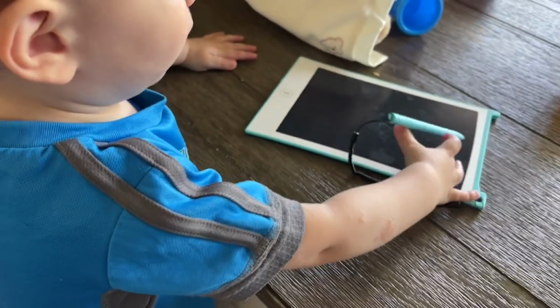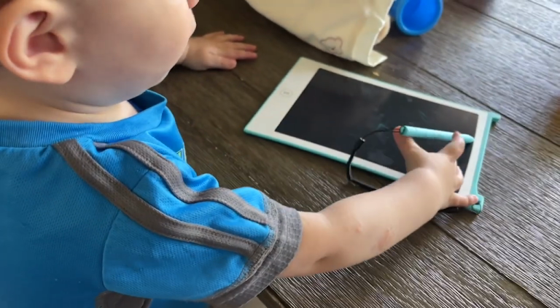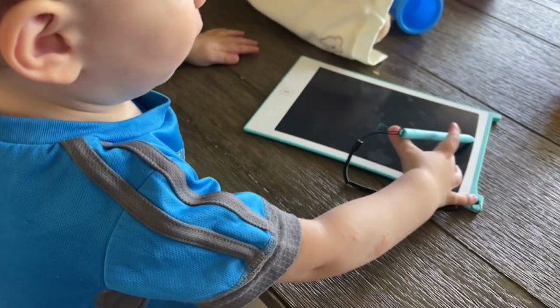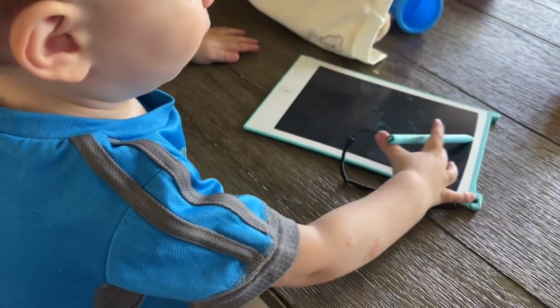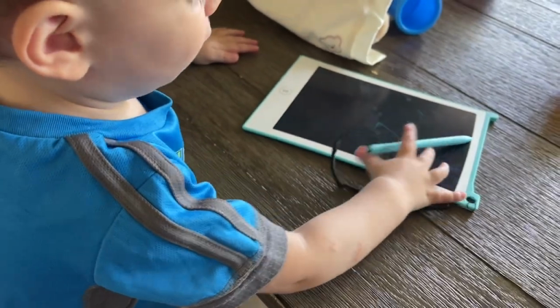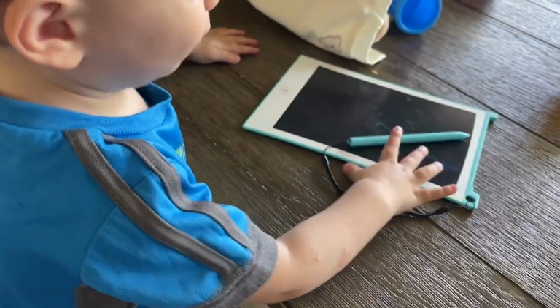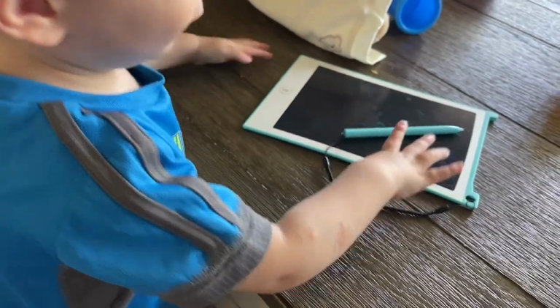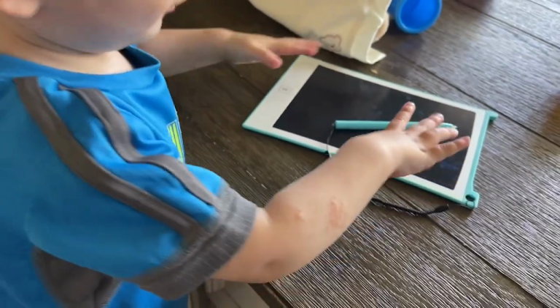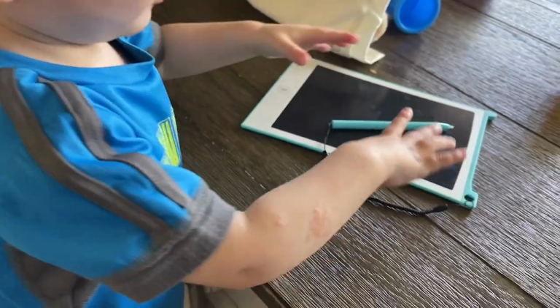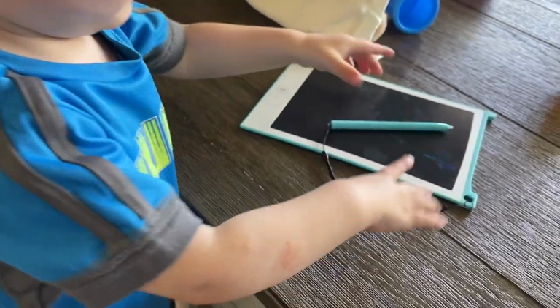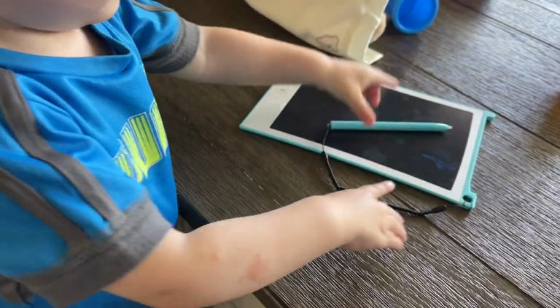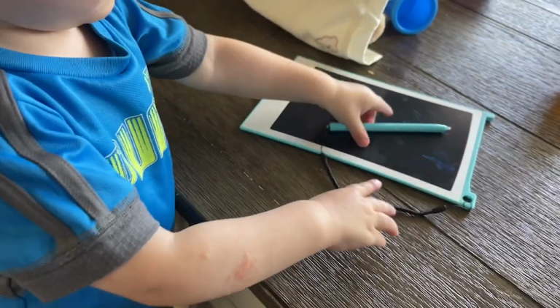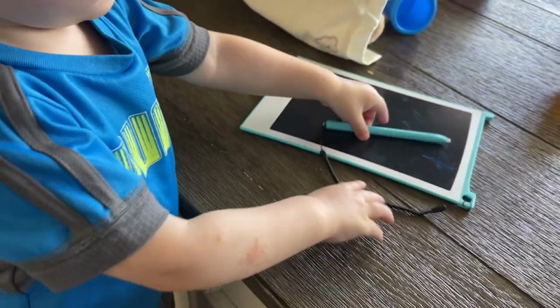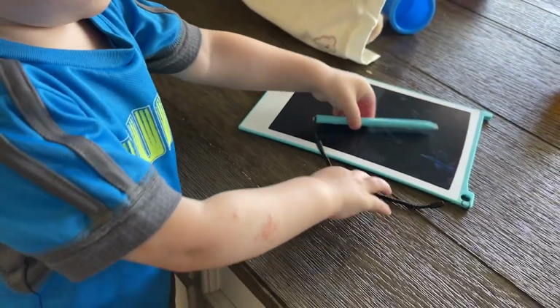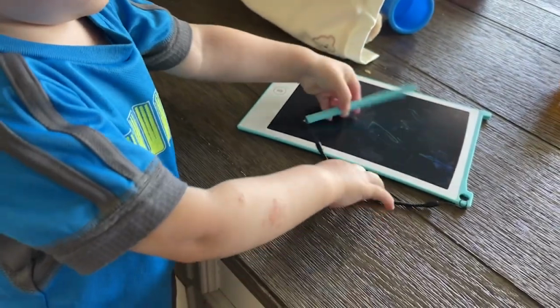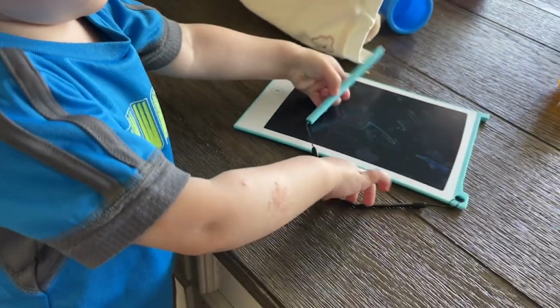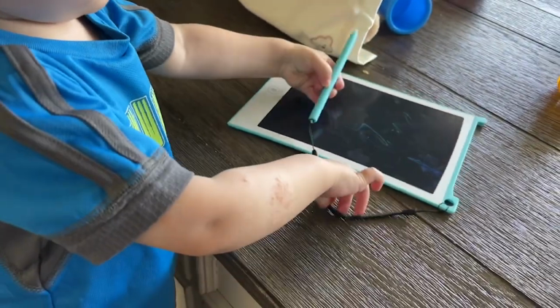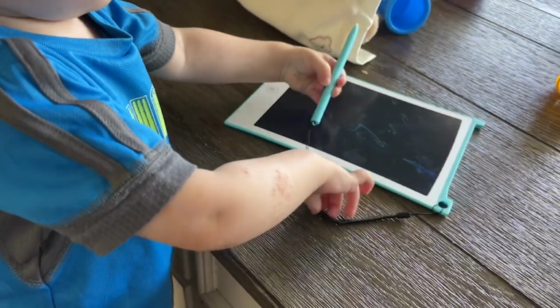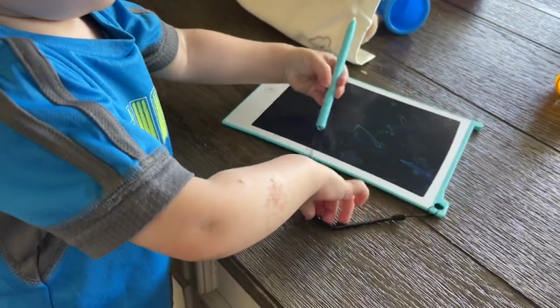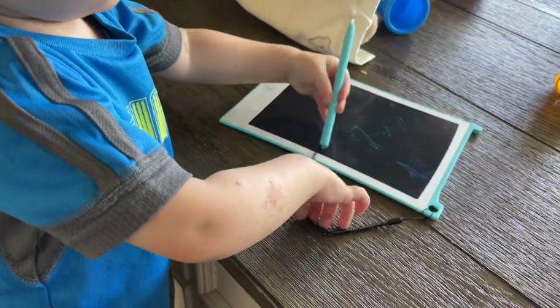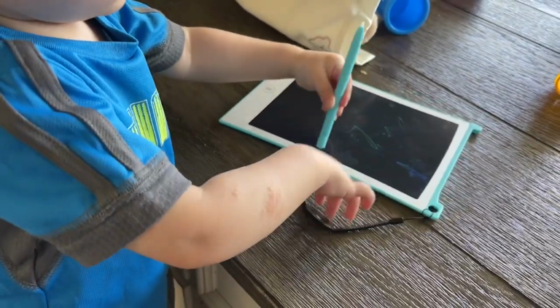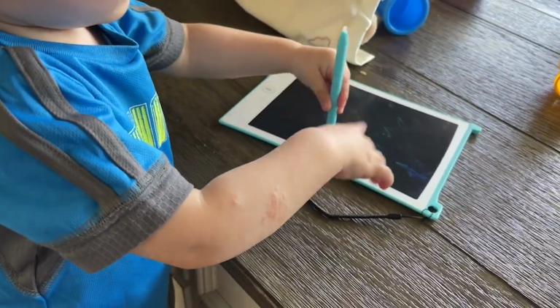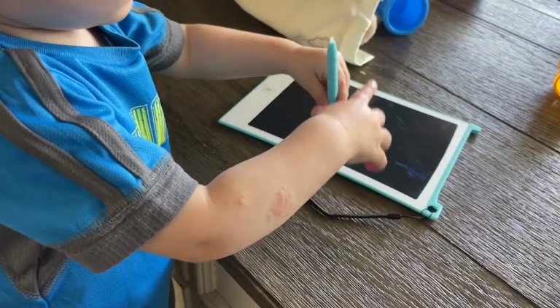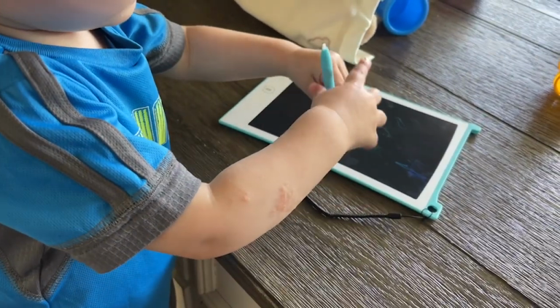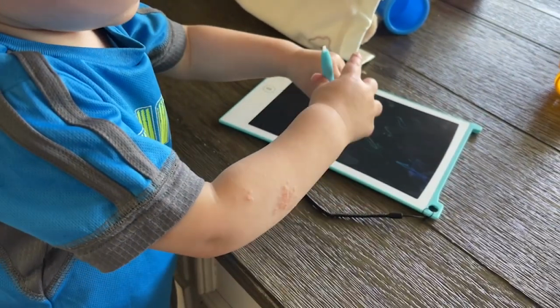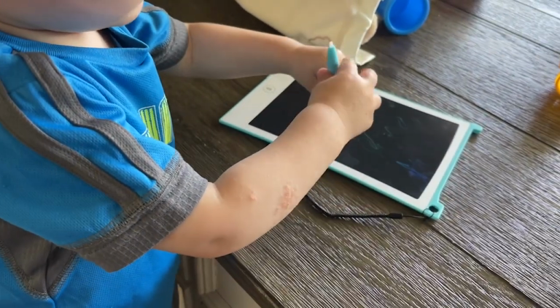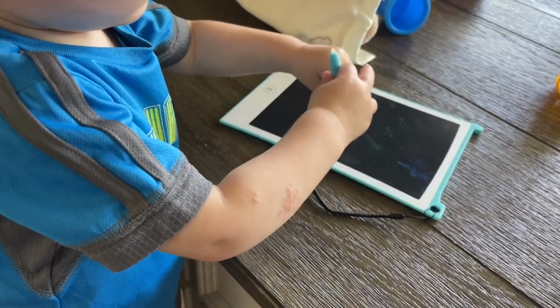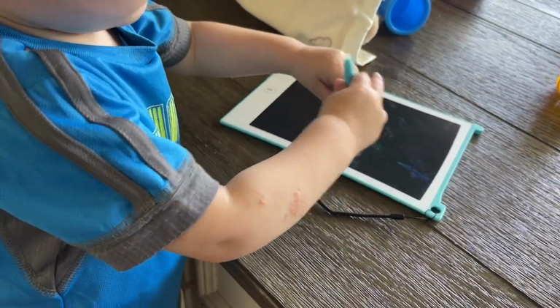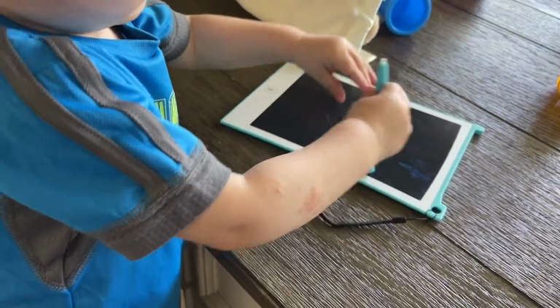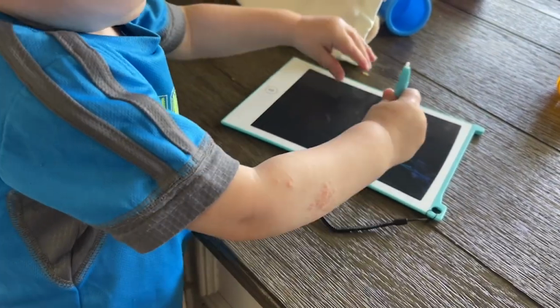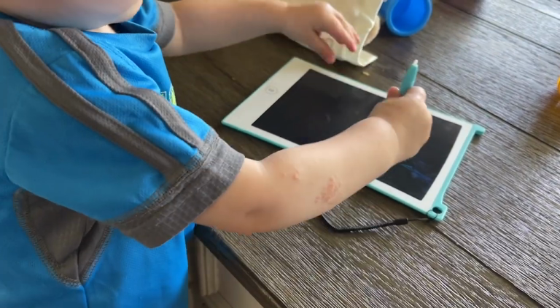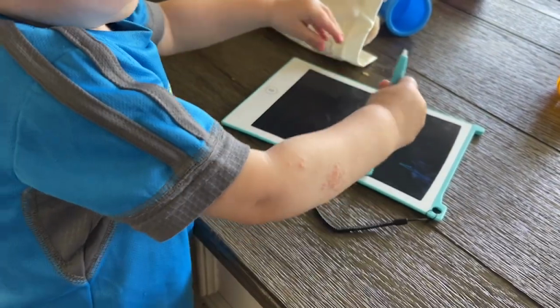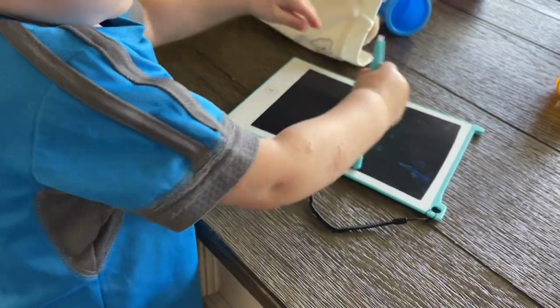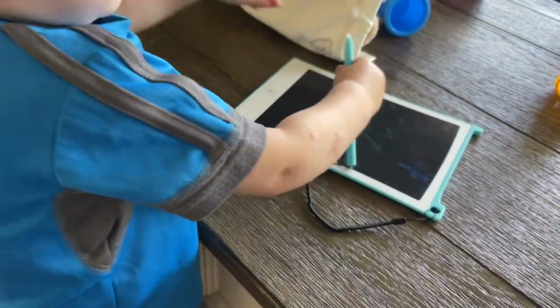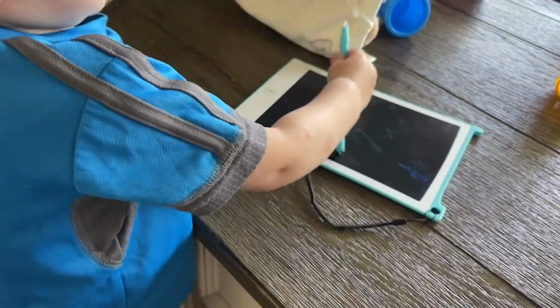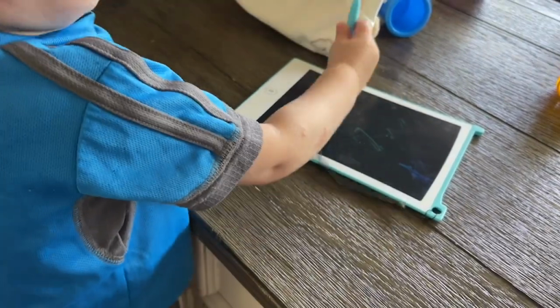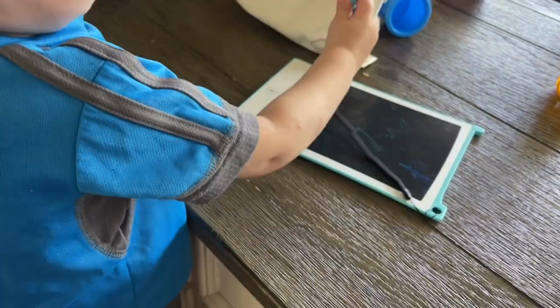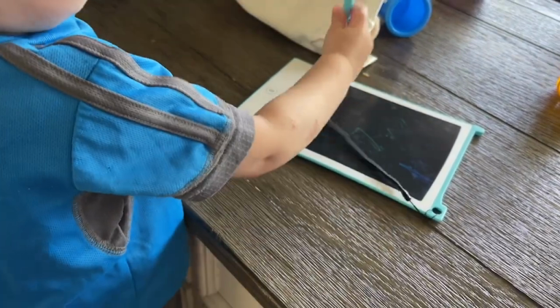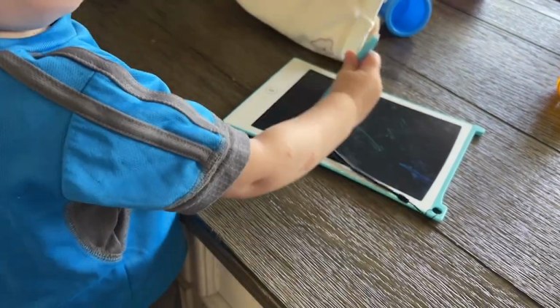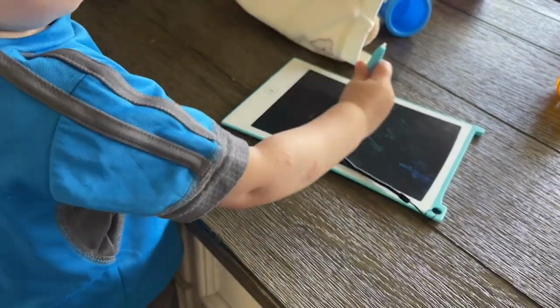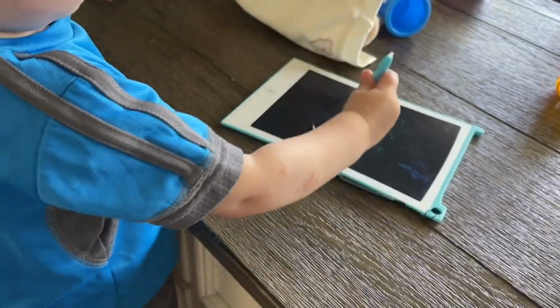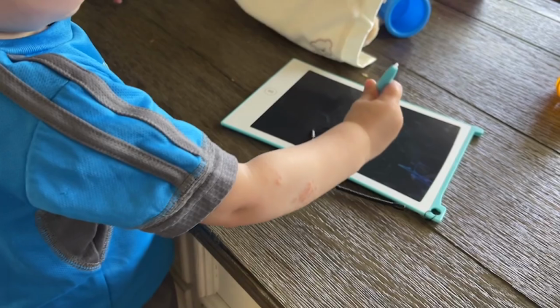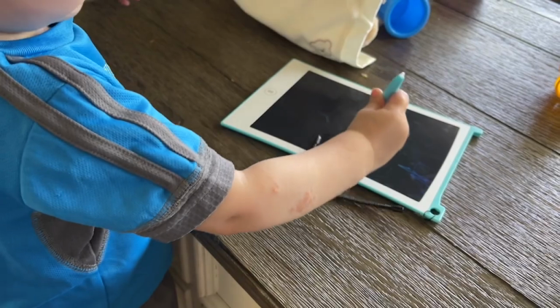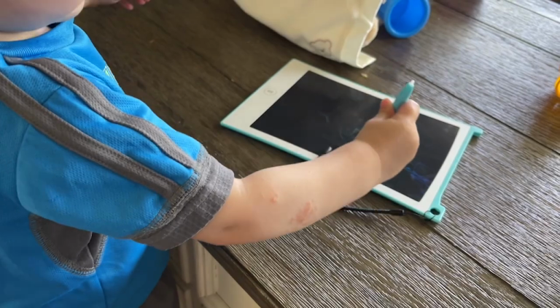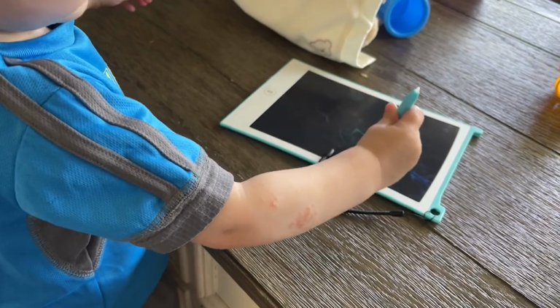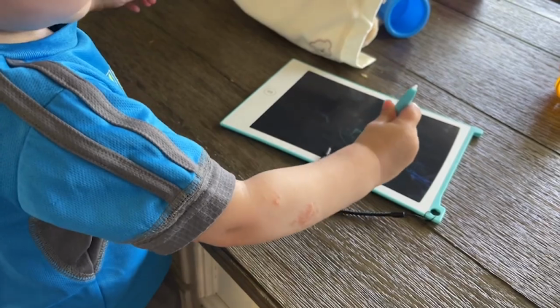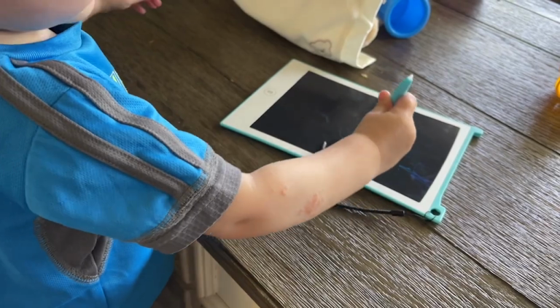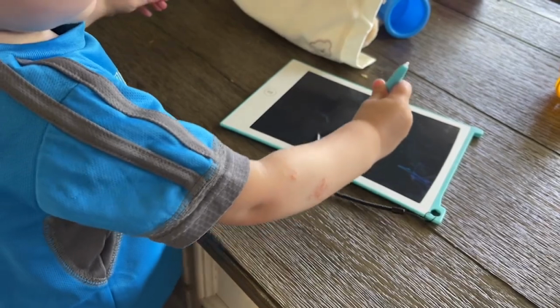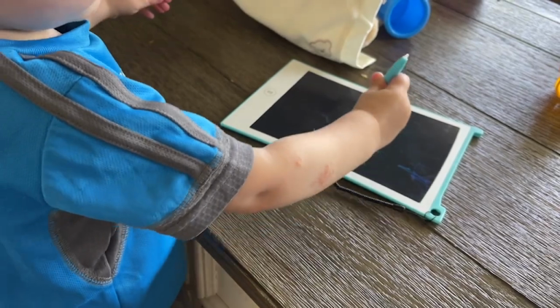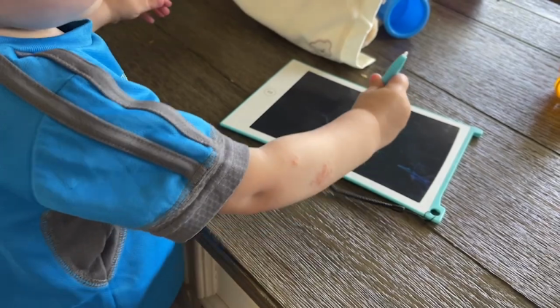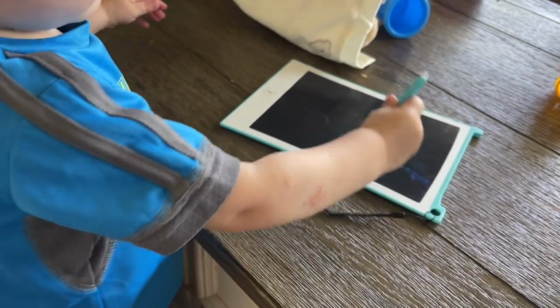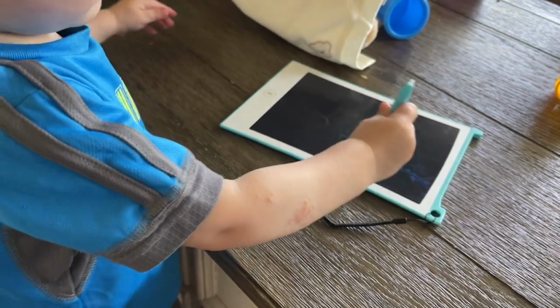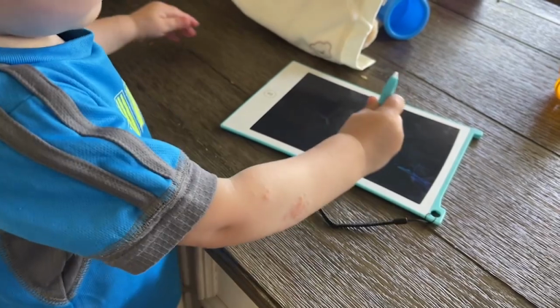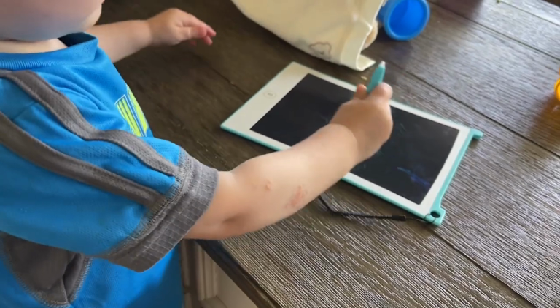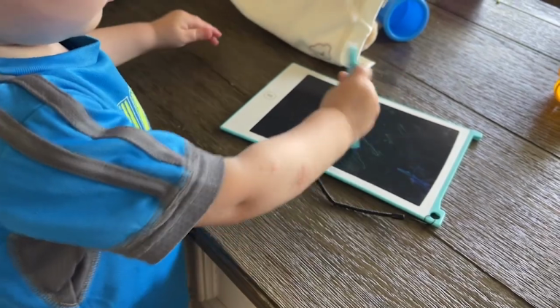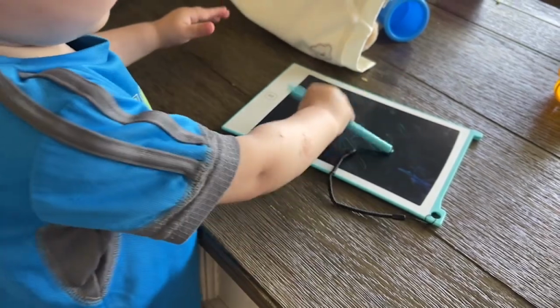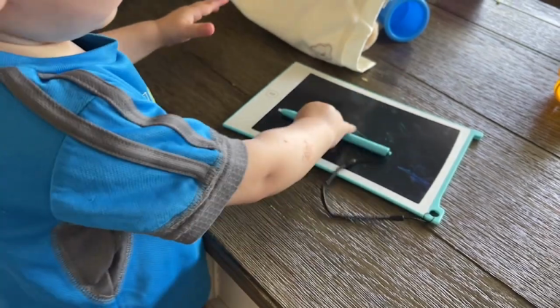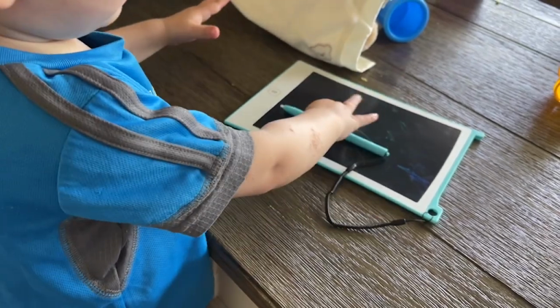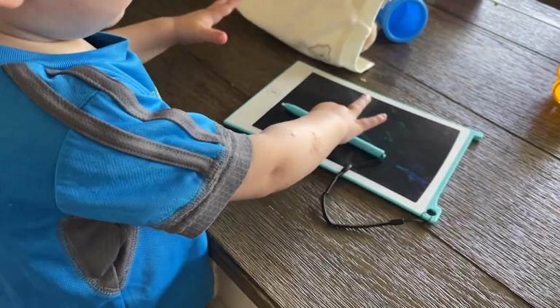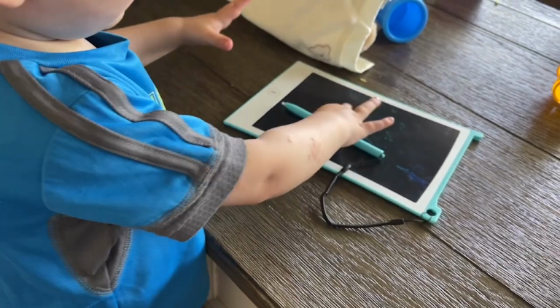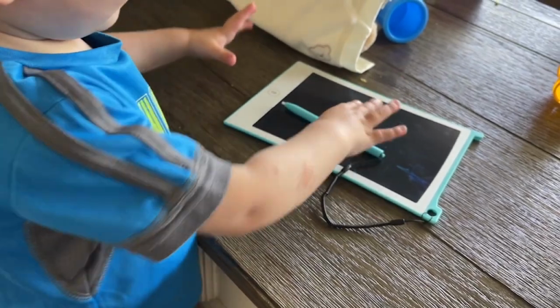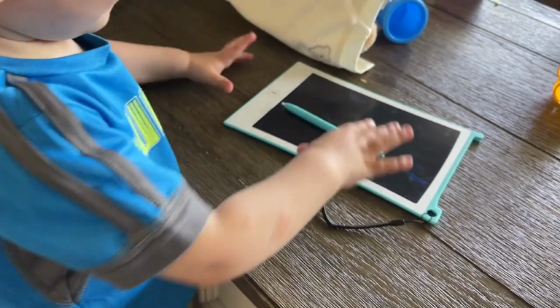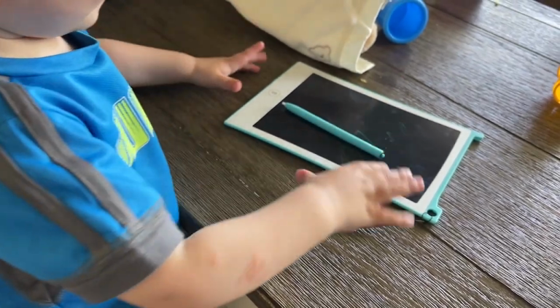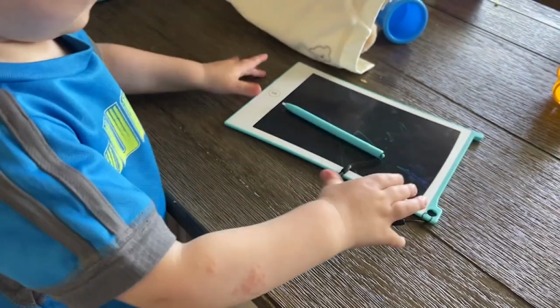It's been really nice teaching him different things and drawing them, instead of him just seeing them in a book.